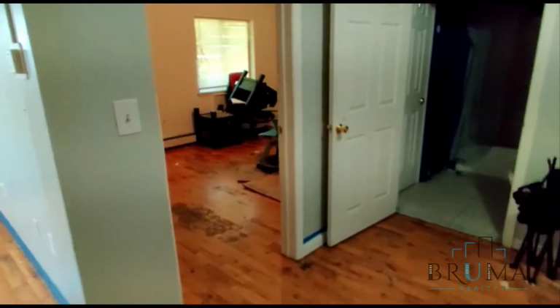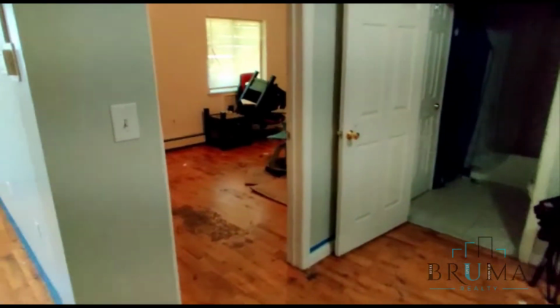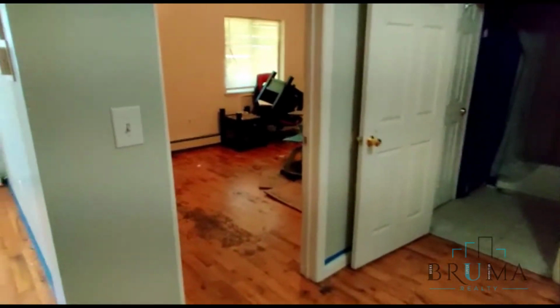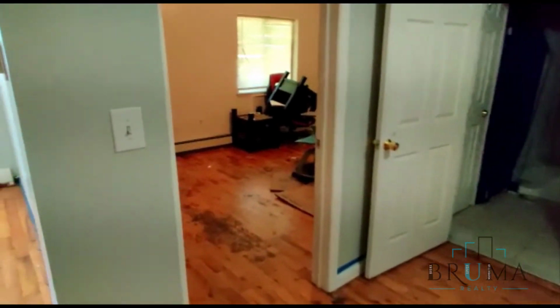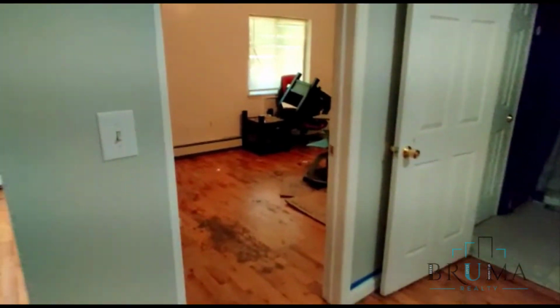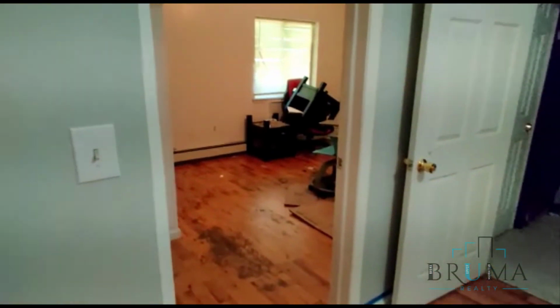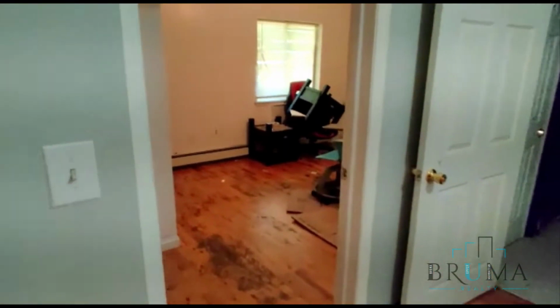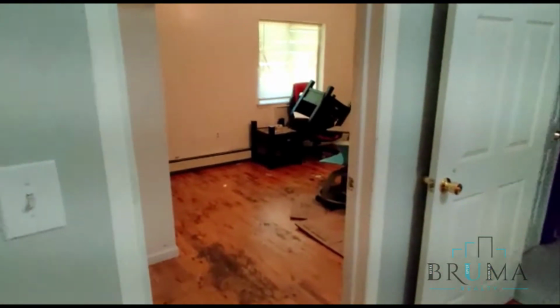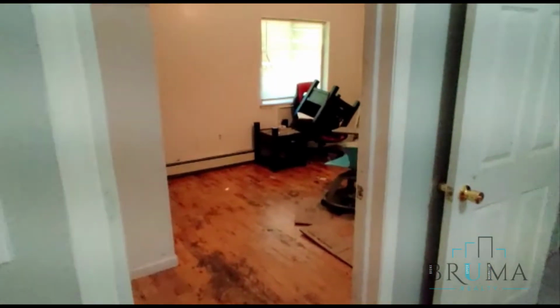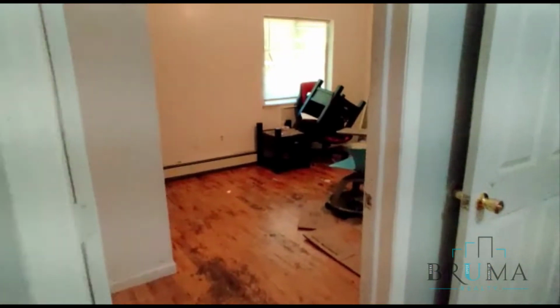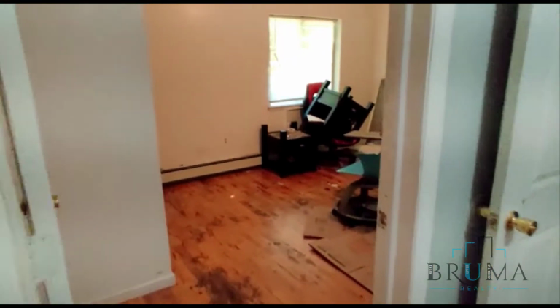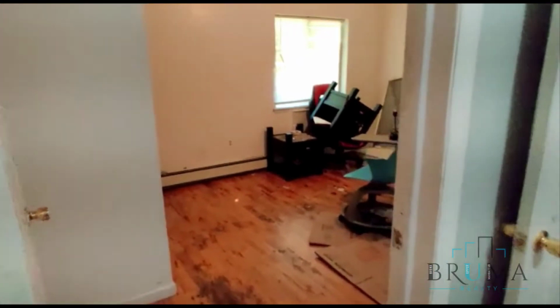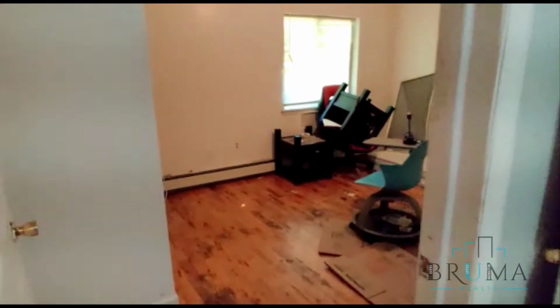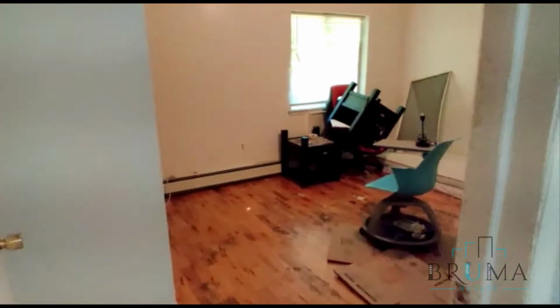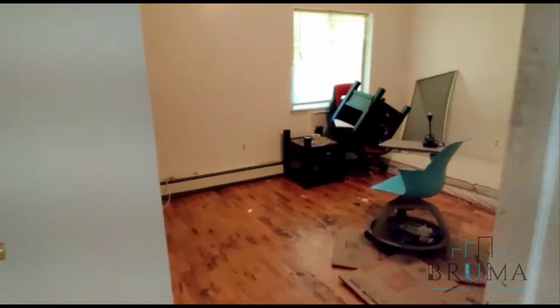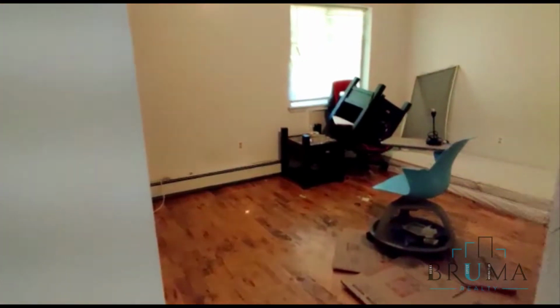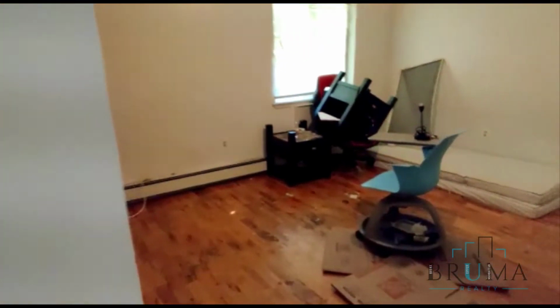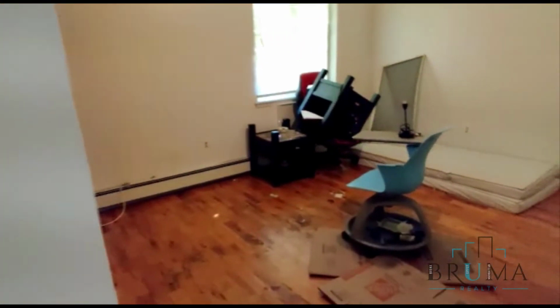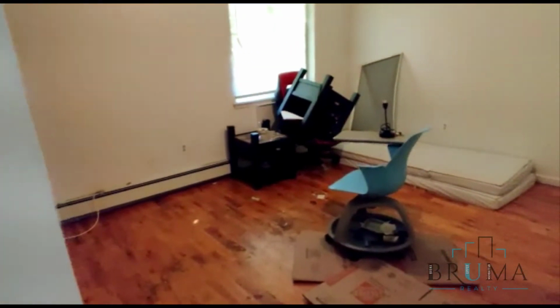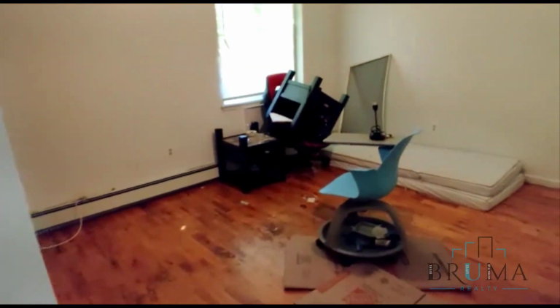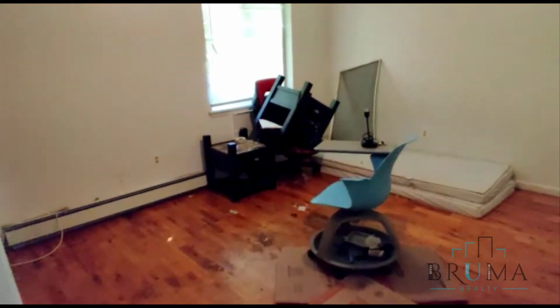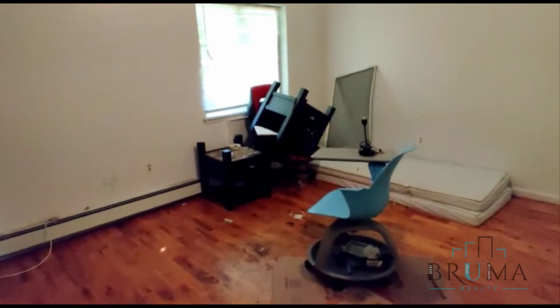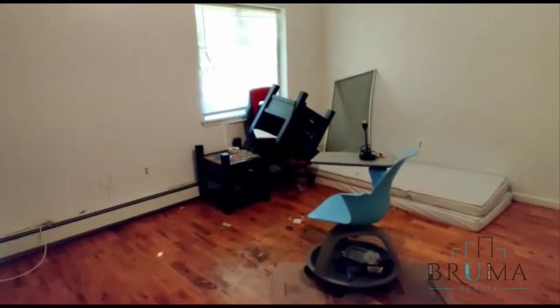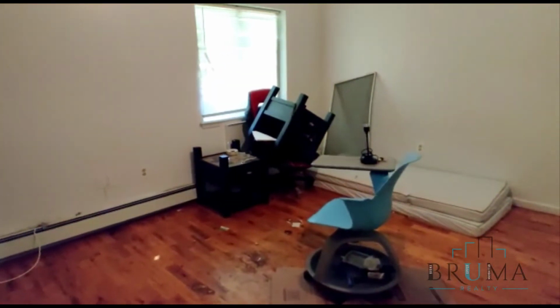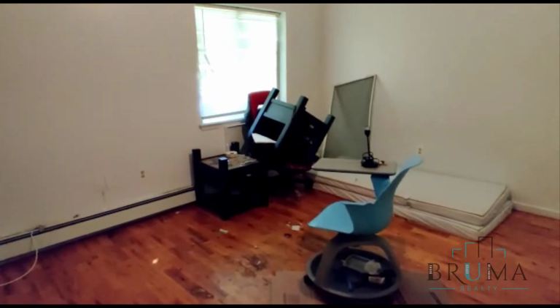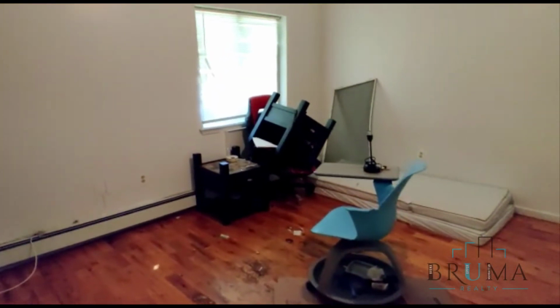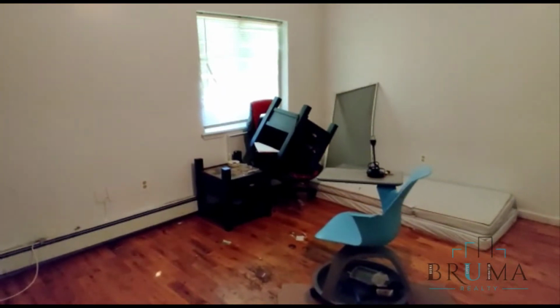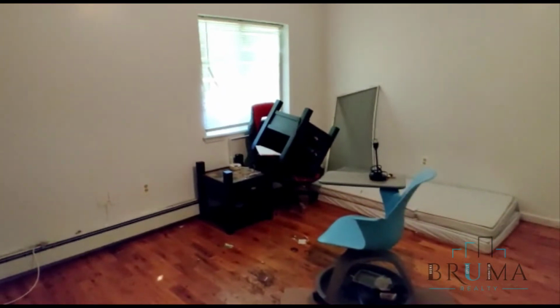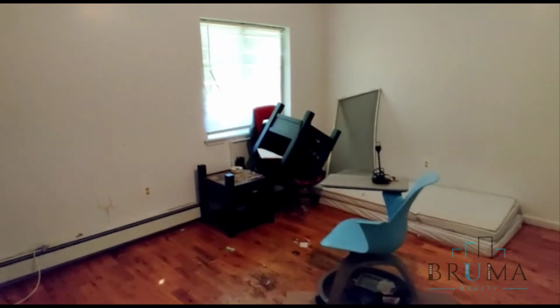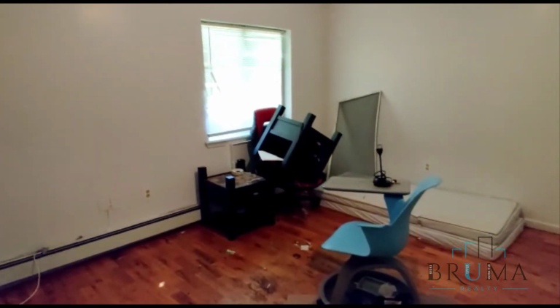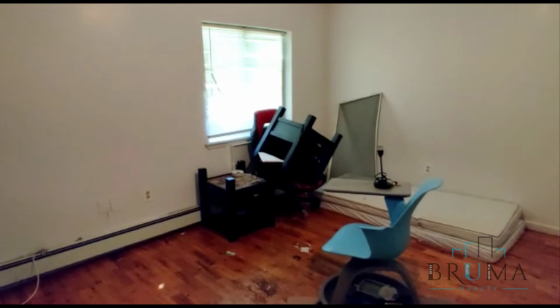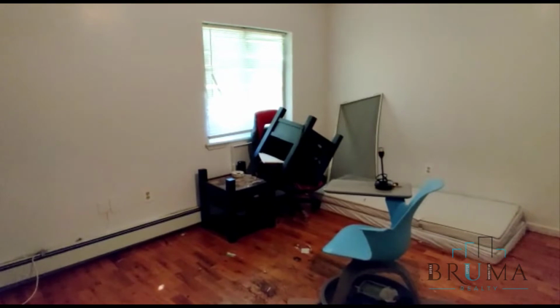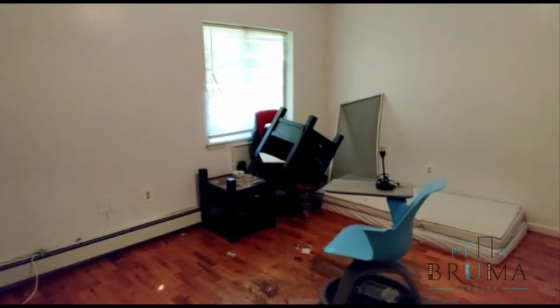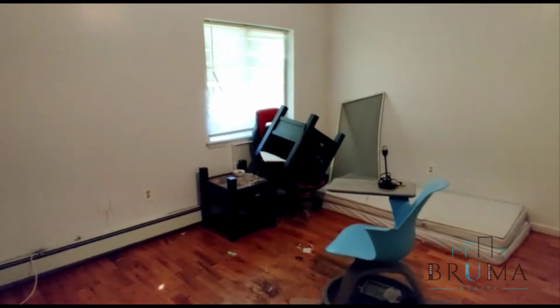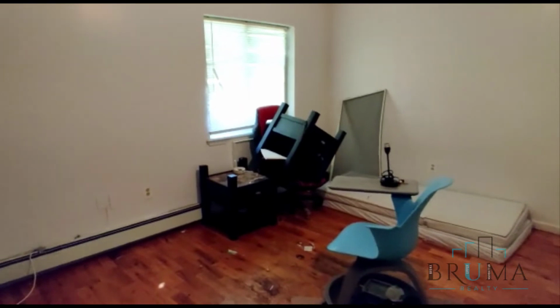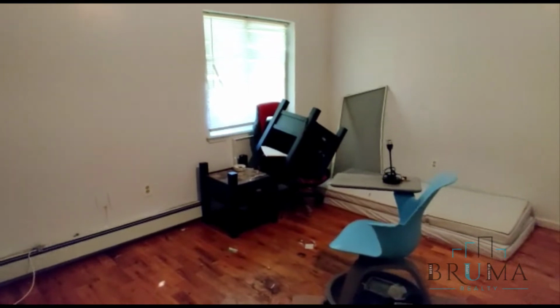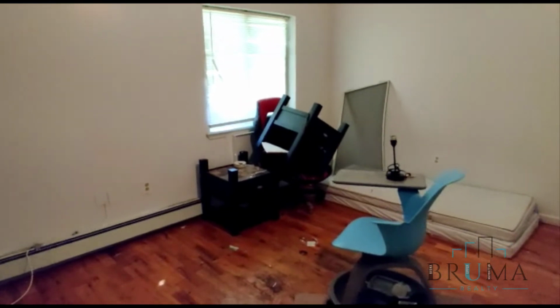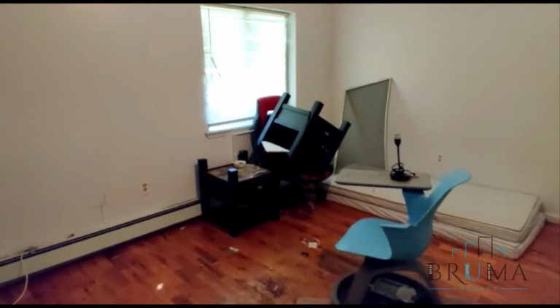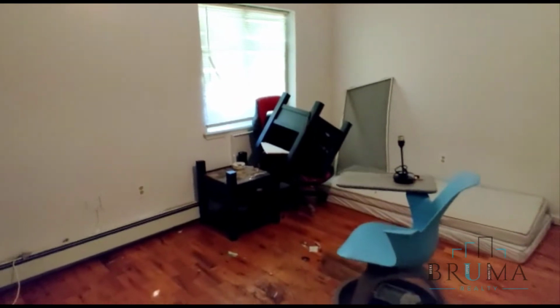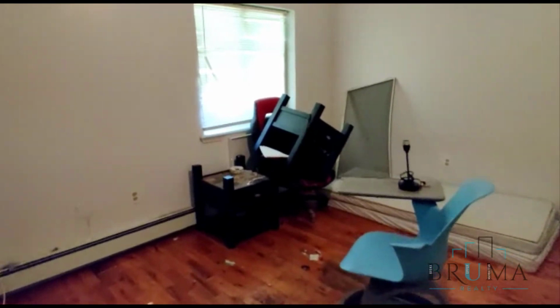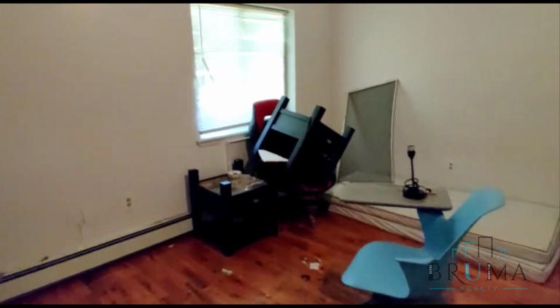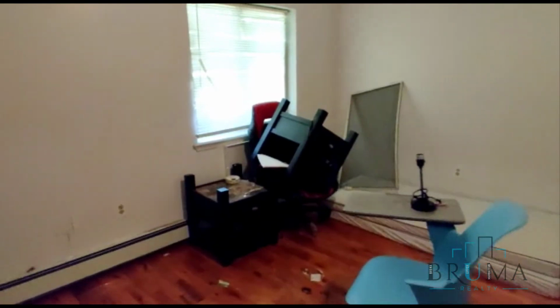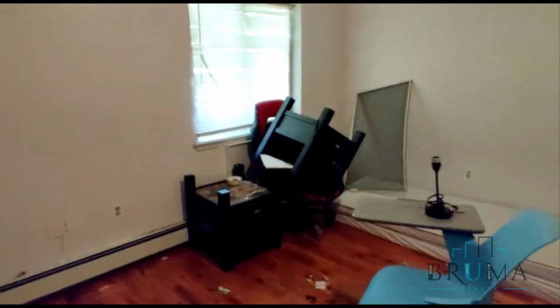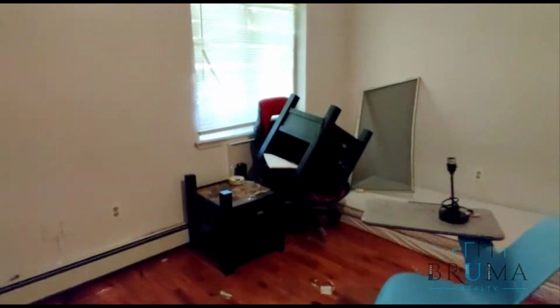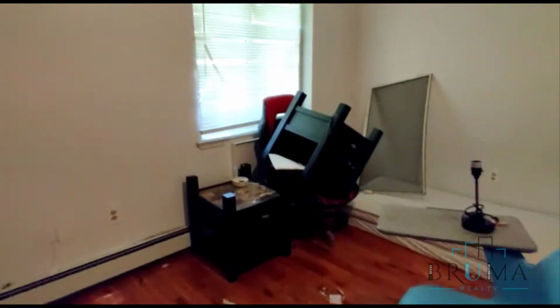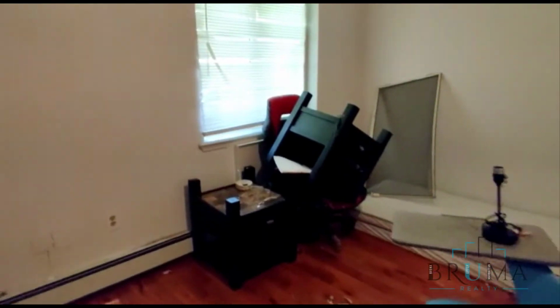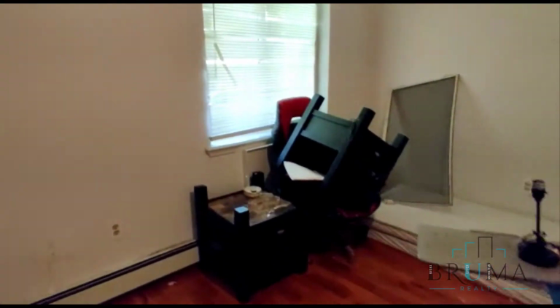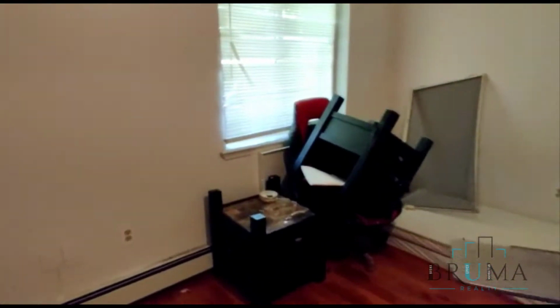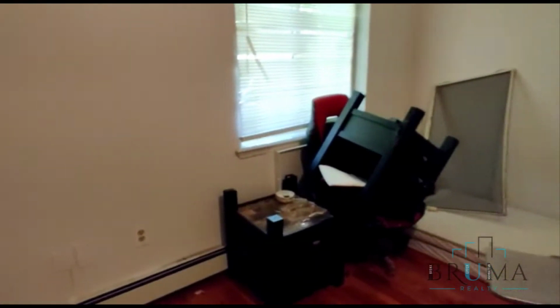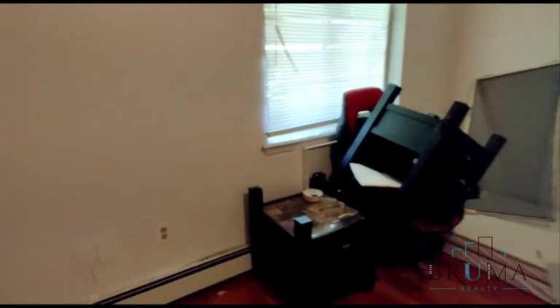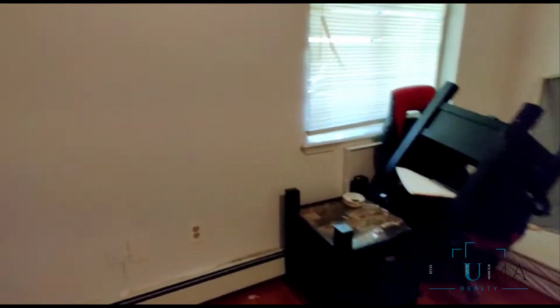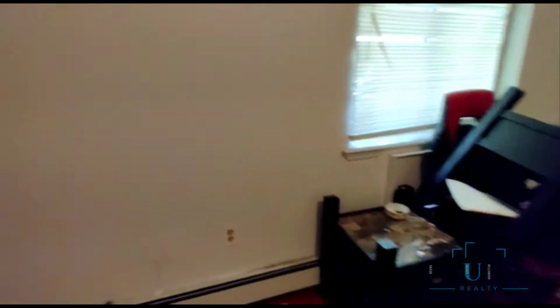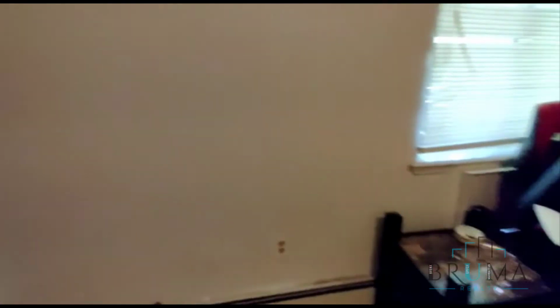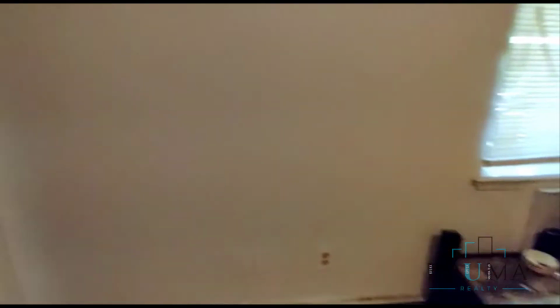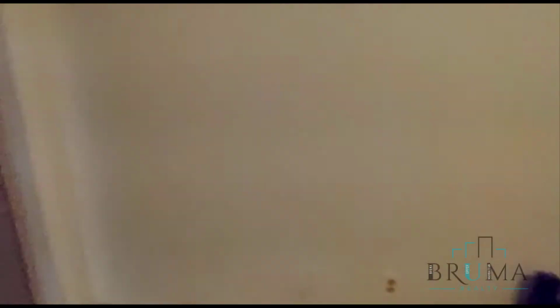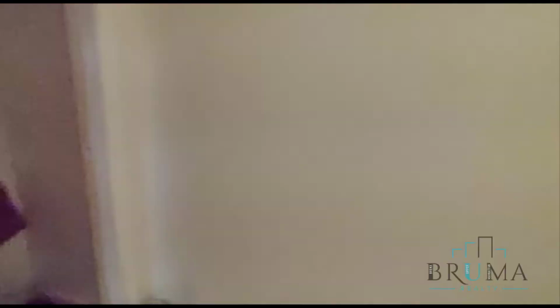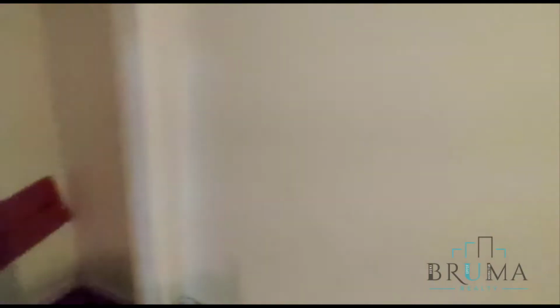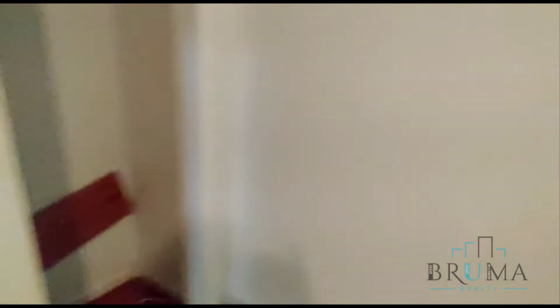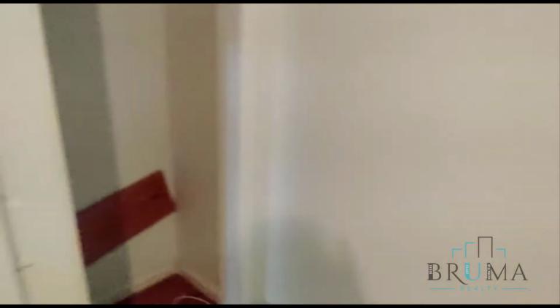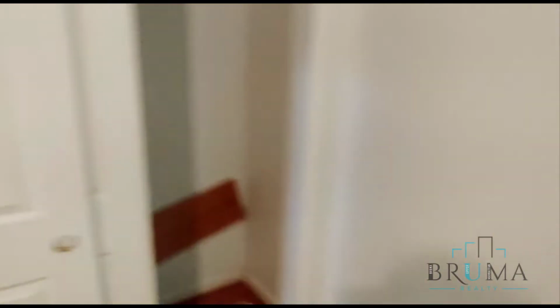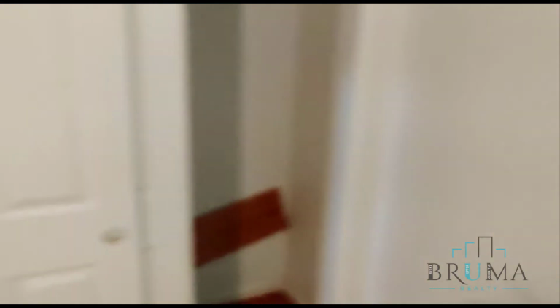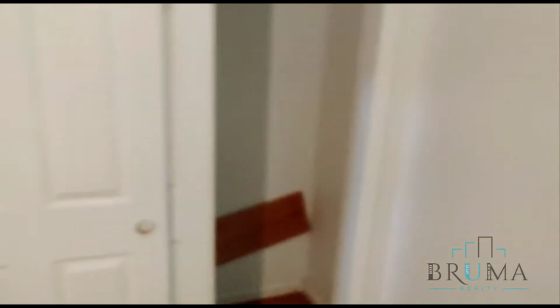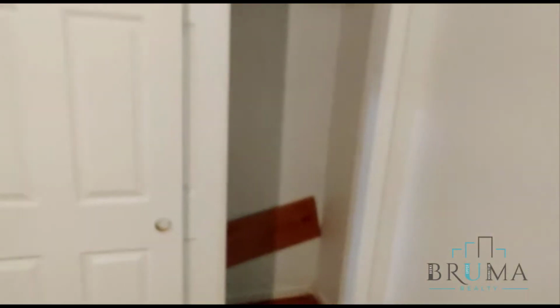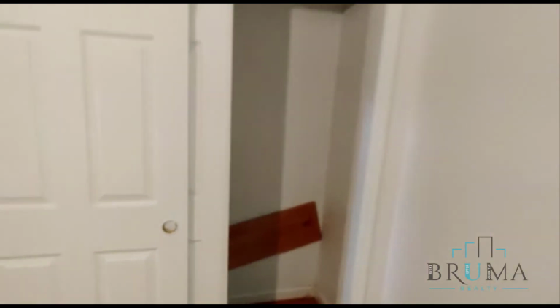Right here you have the bedroom. This is a king size bedroom with a very large window.